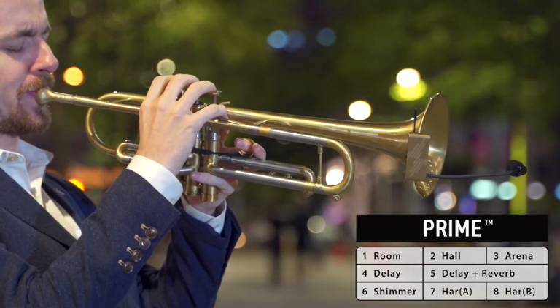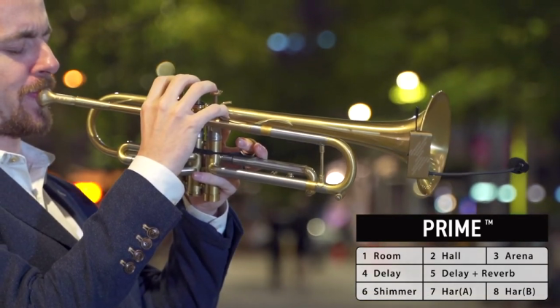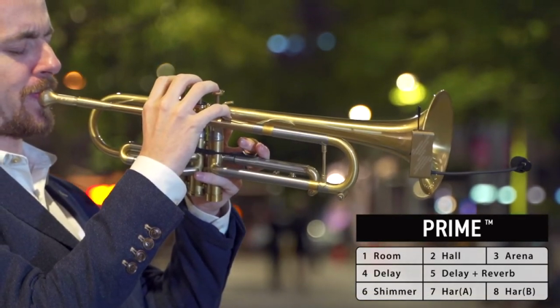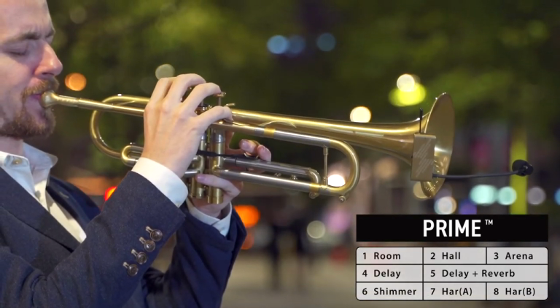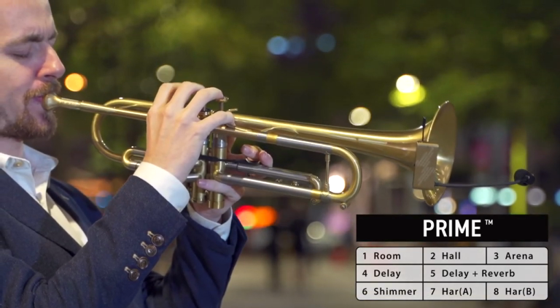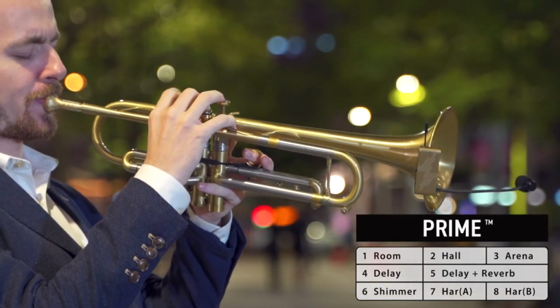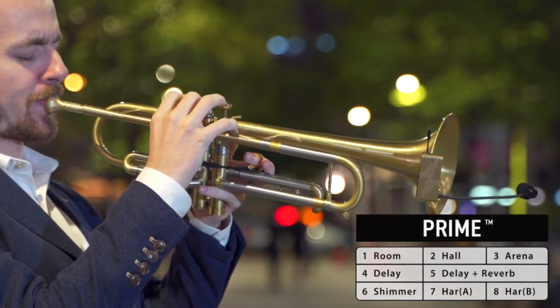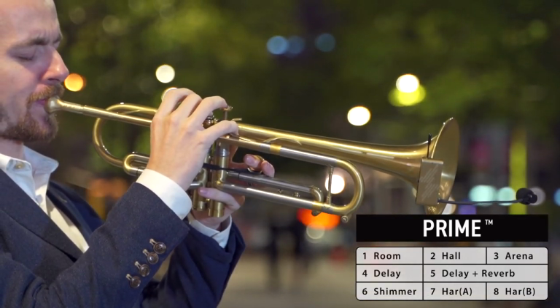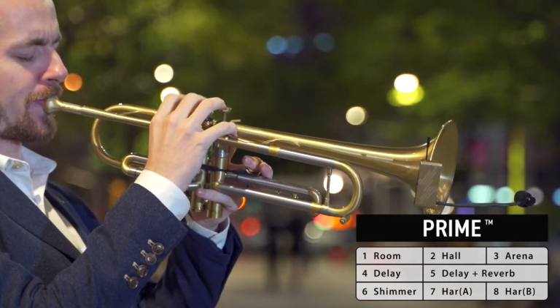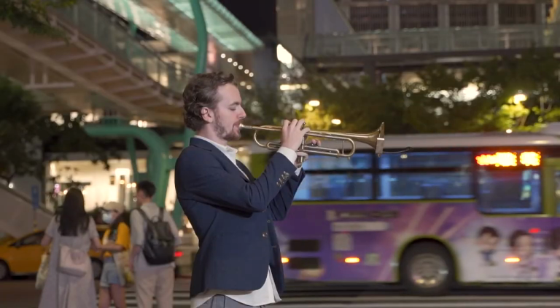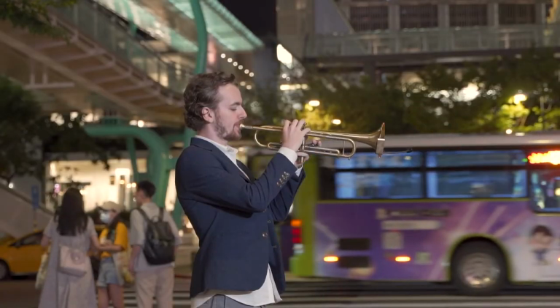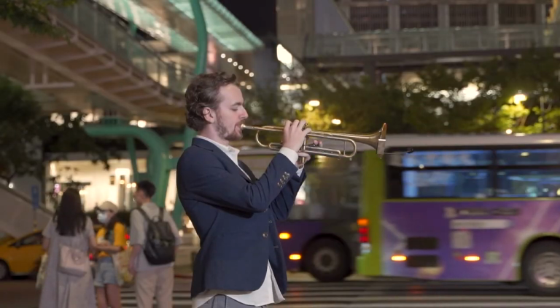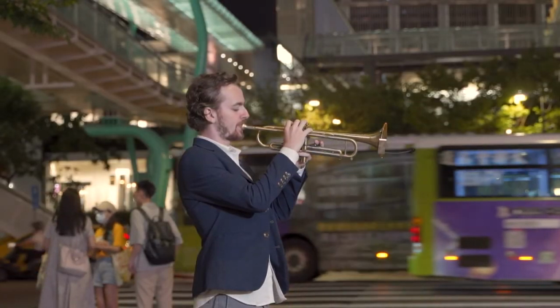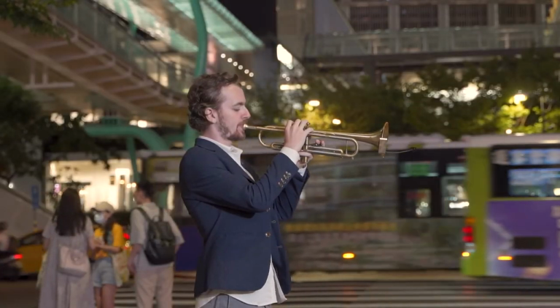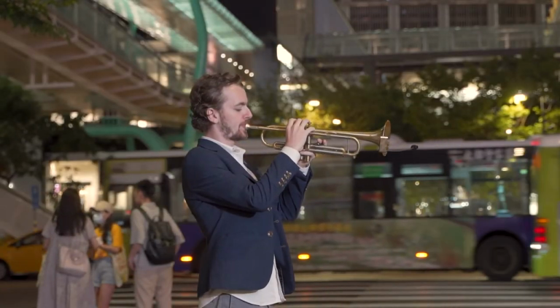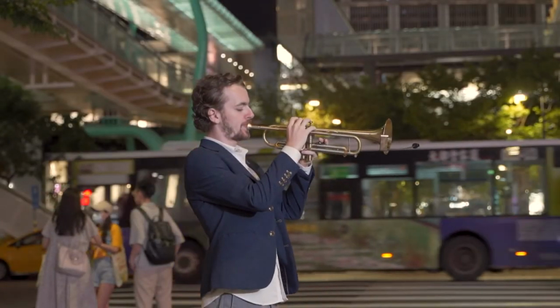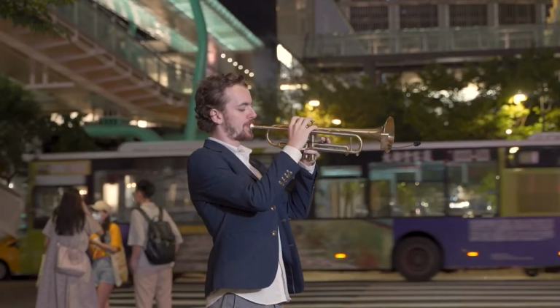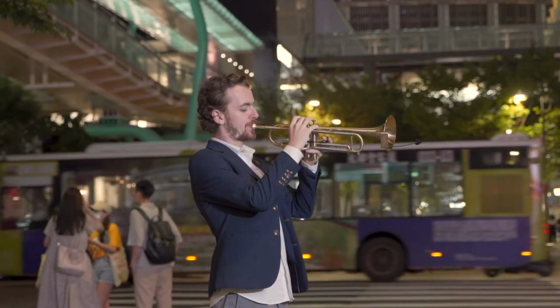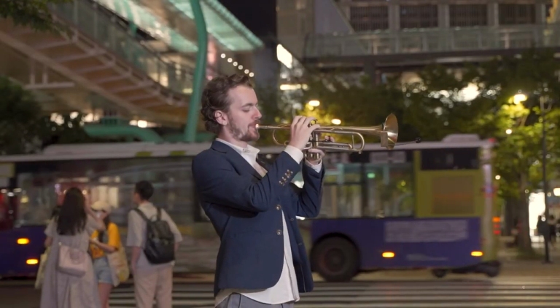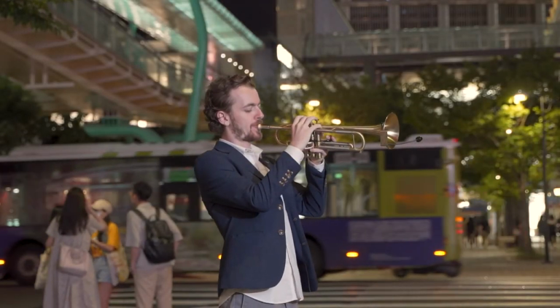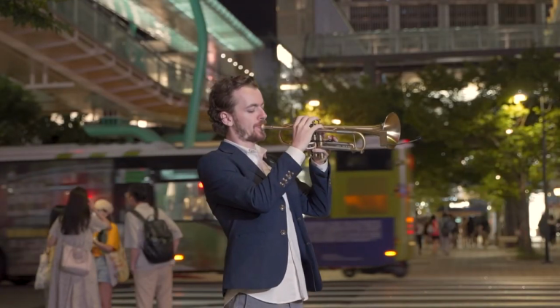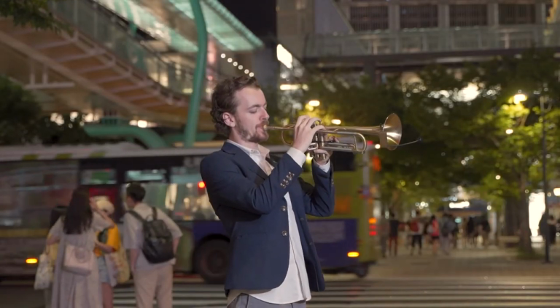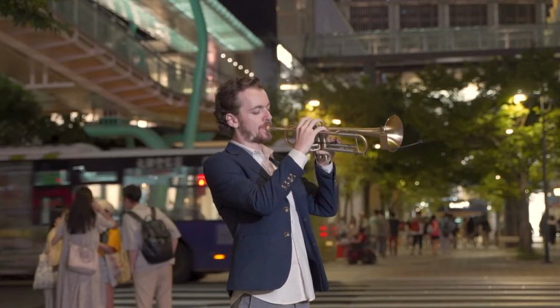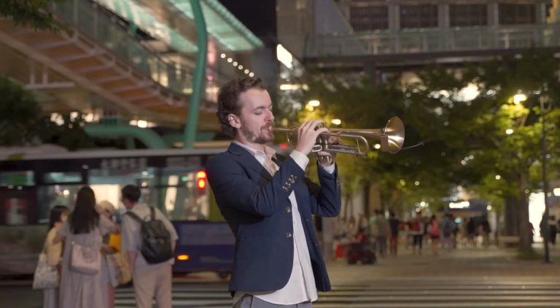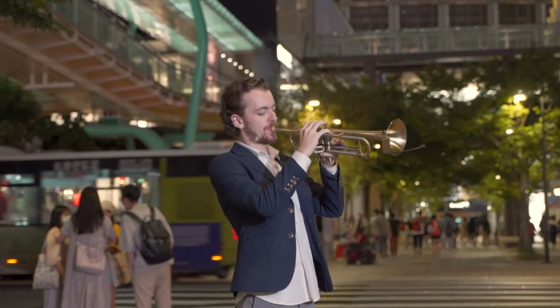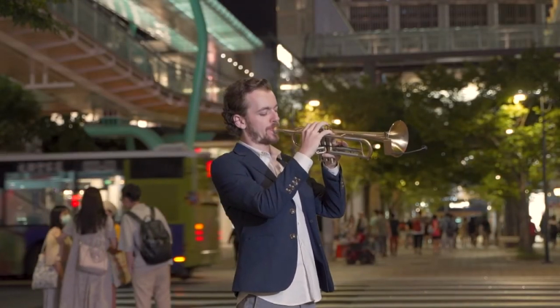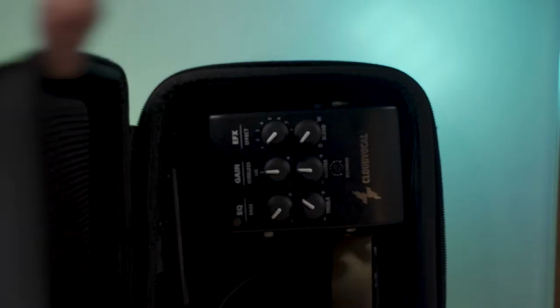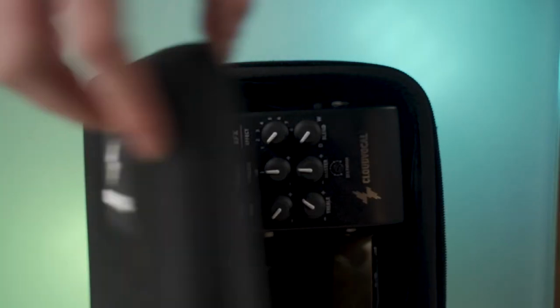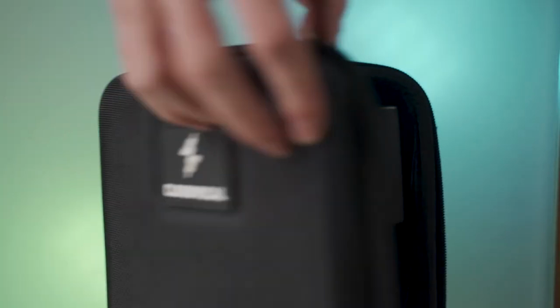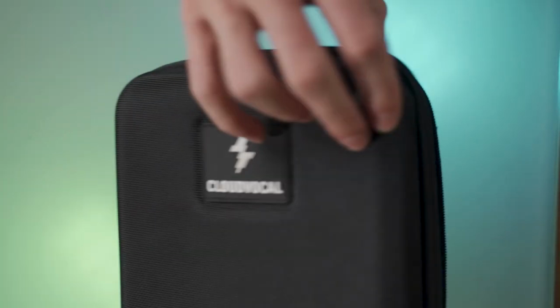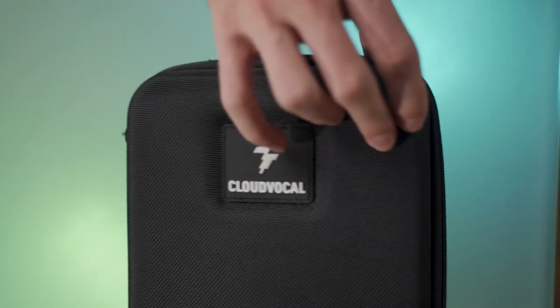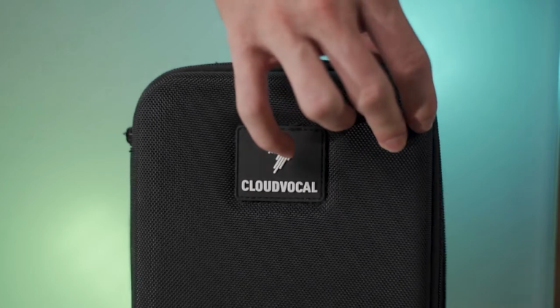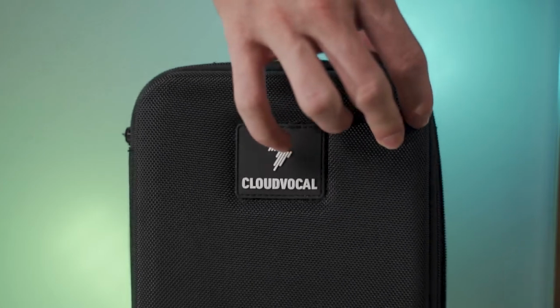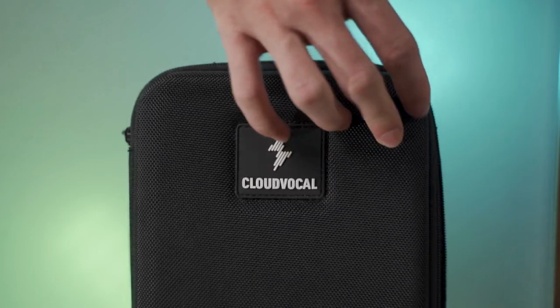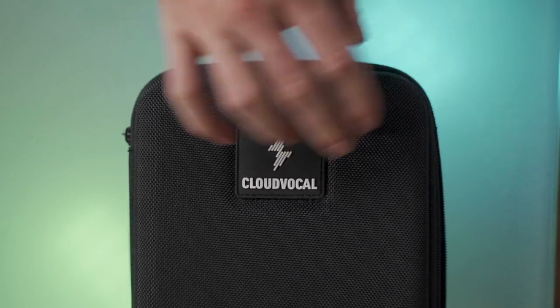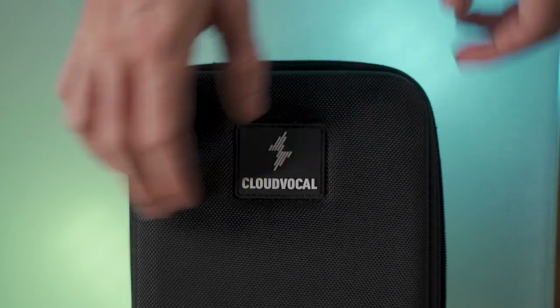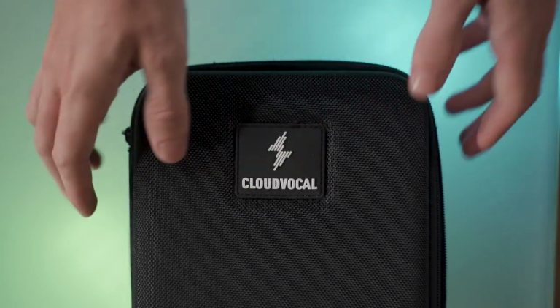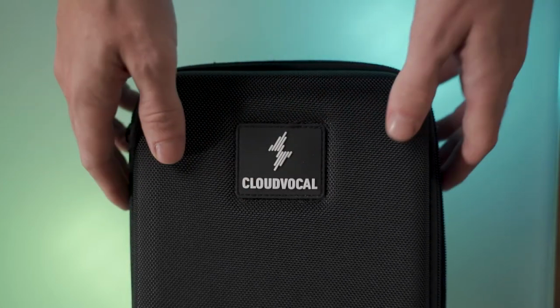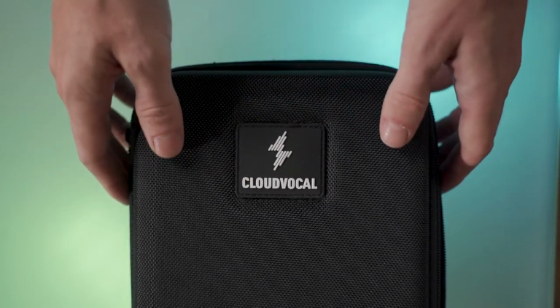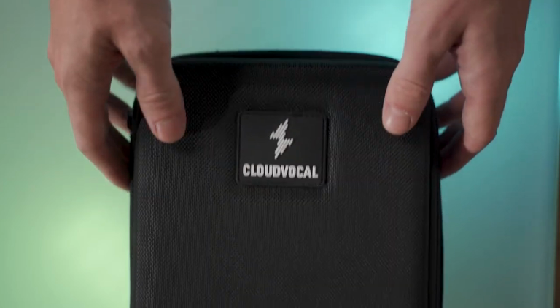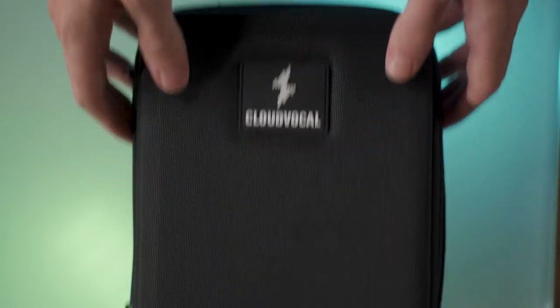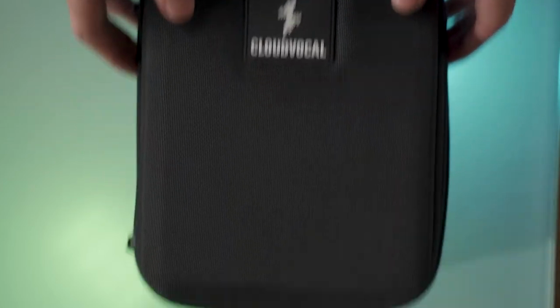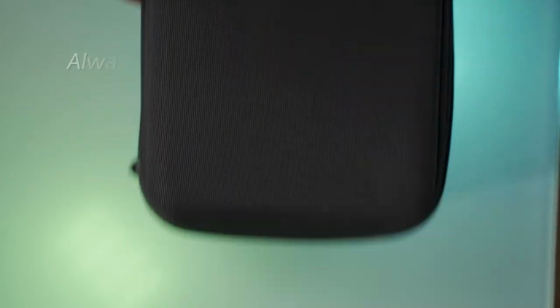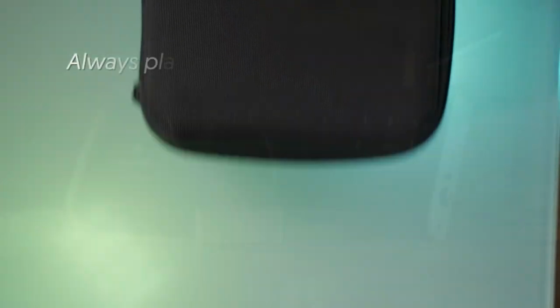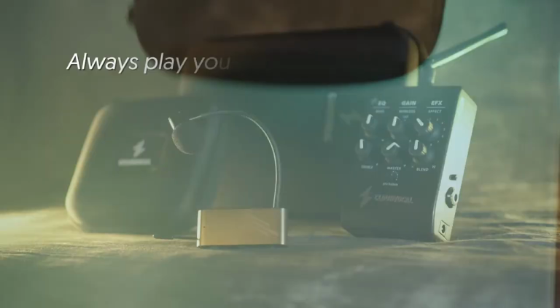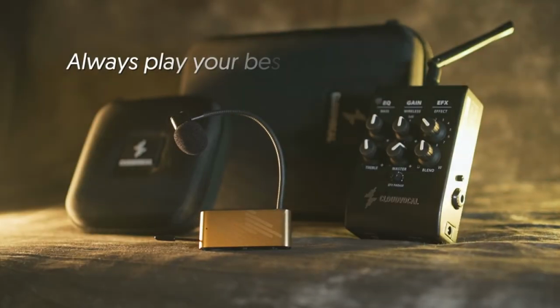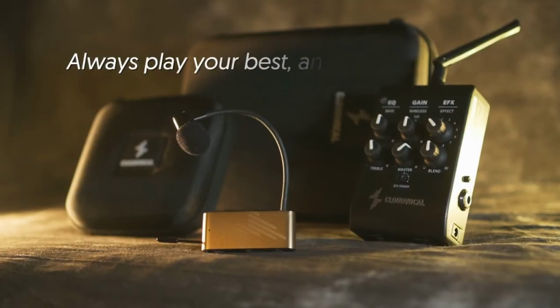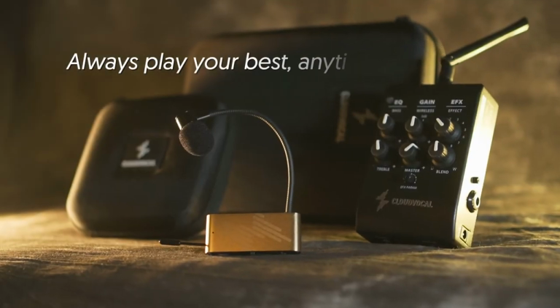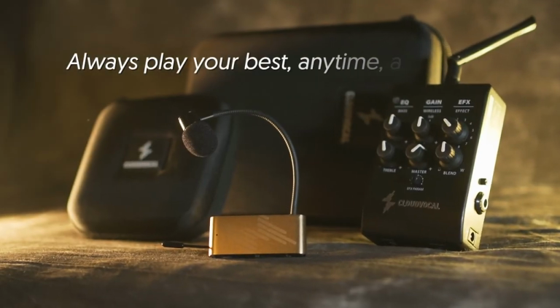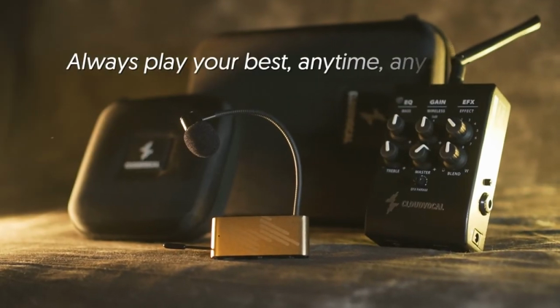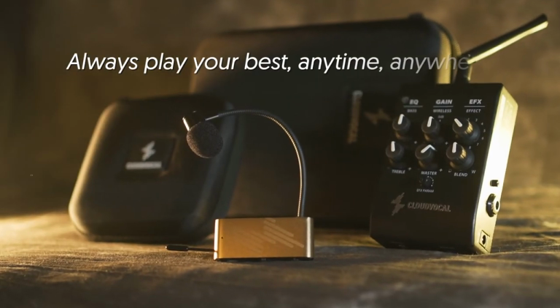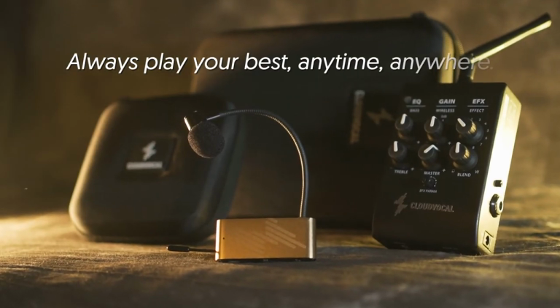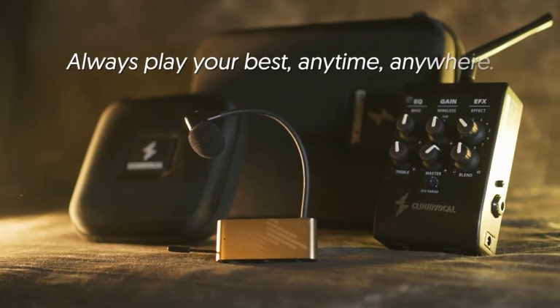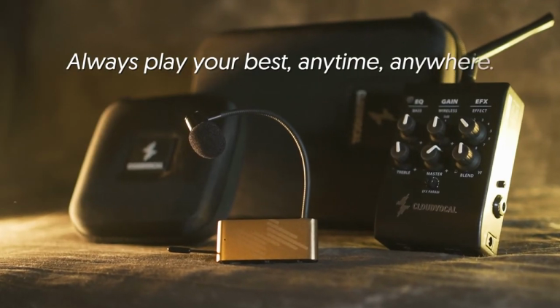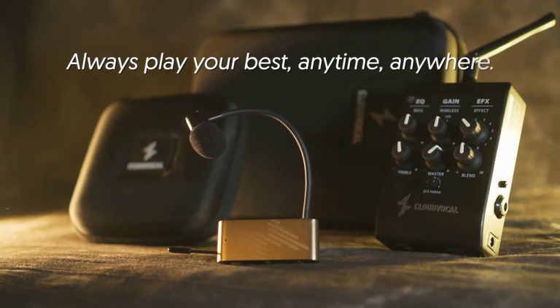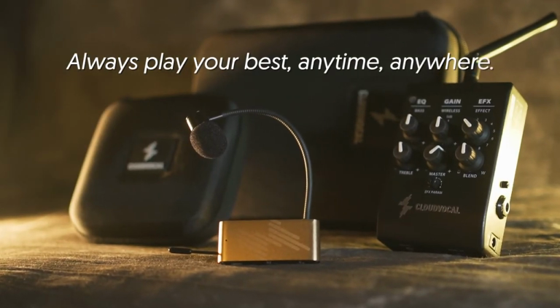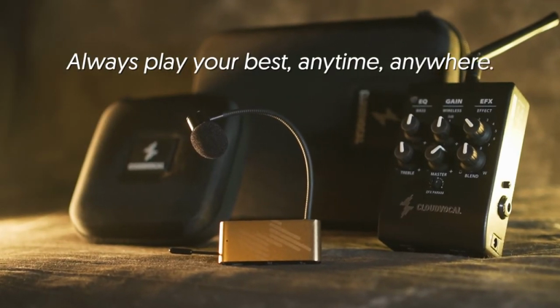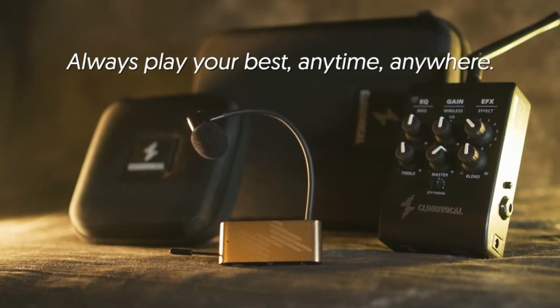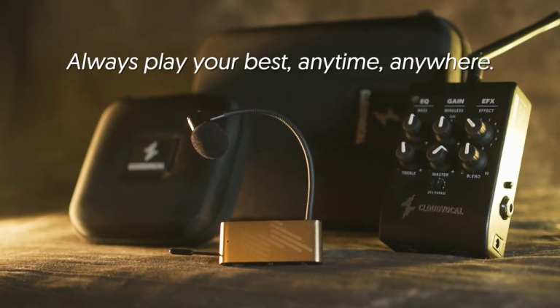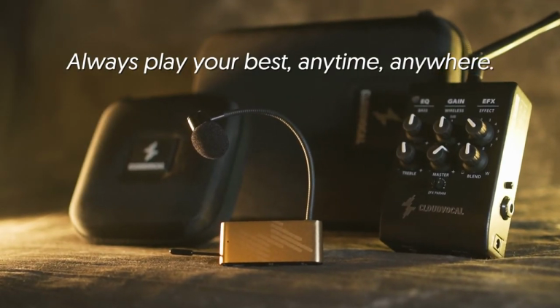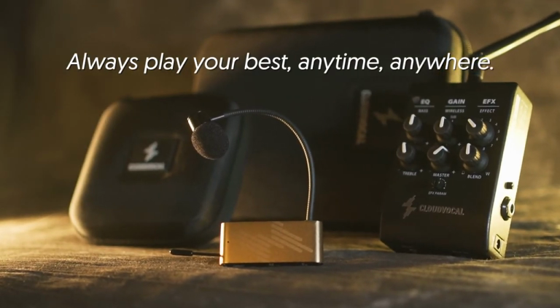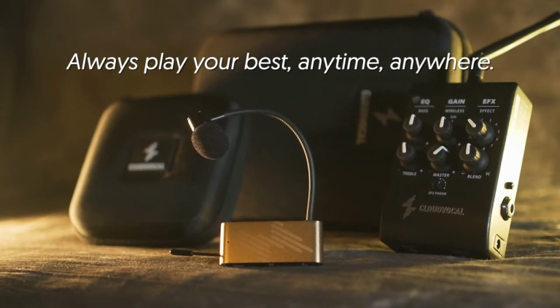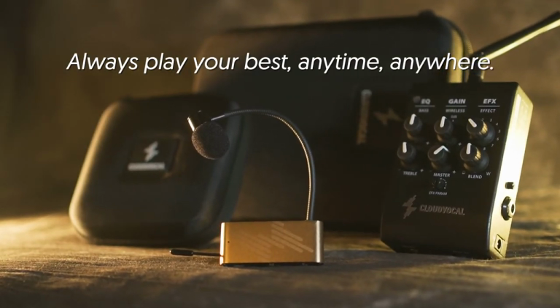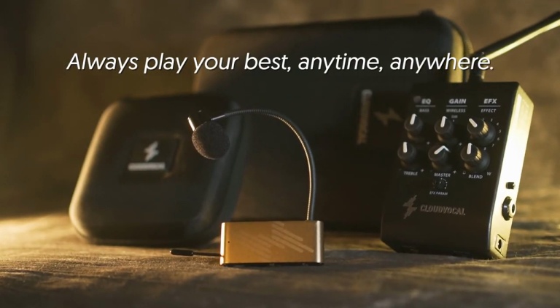With this compact, intuitive setup, your inspirations can easily be heard. With iSolo Prime, always play your best, anytime, anywhere.